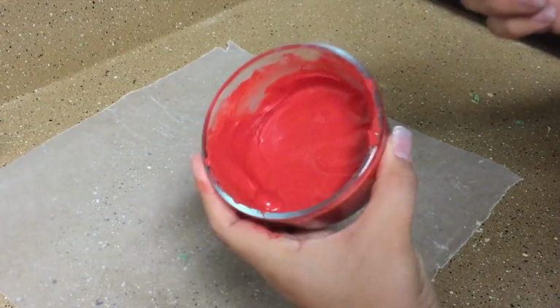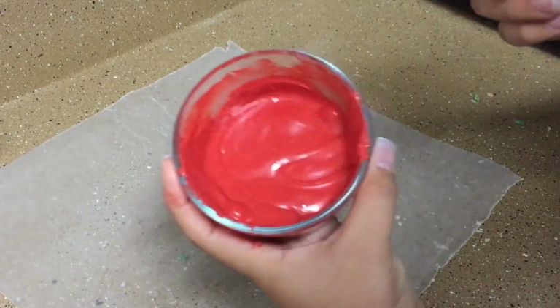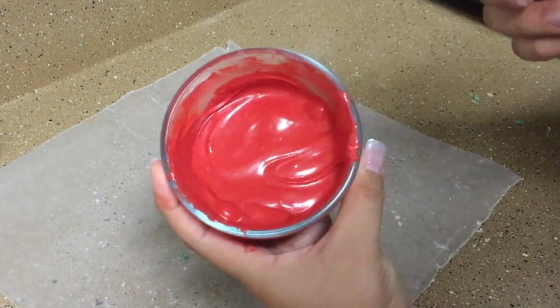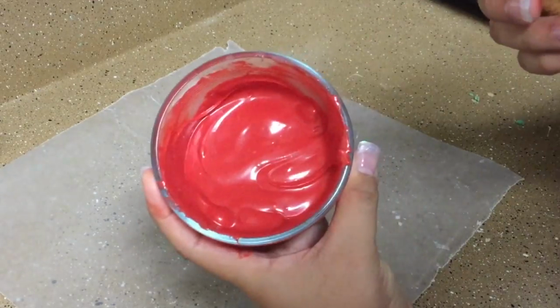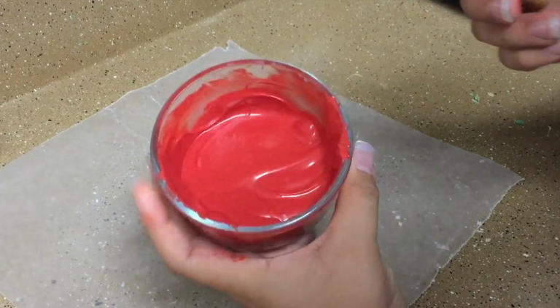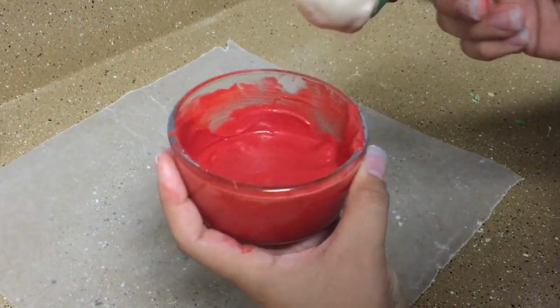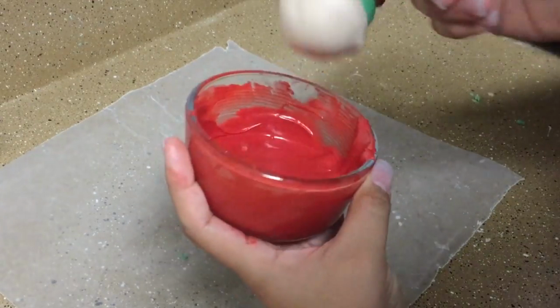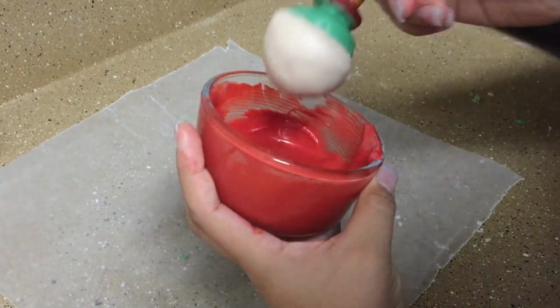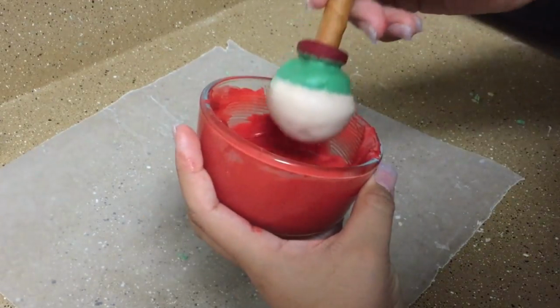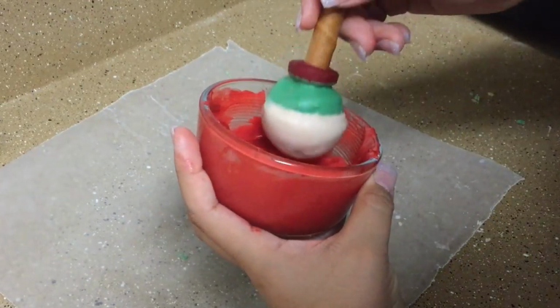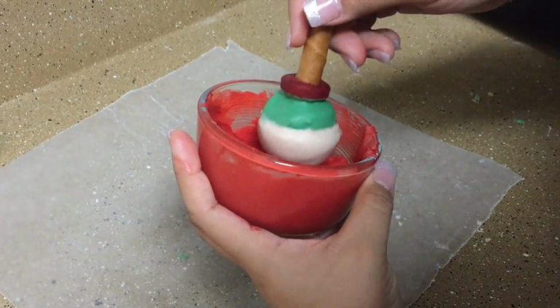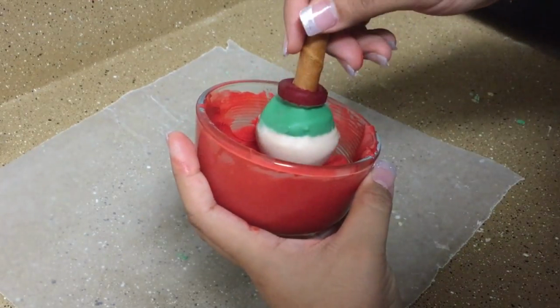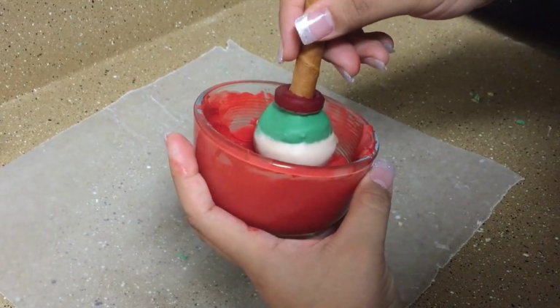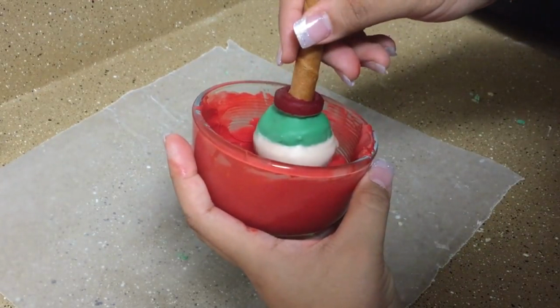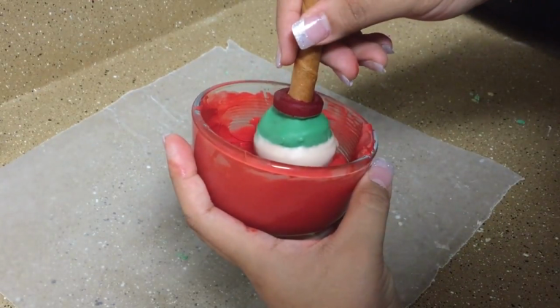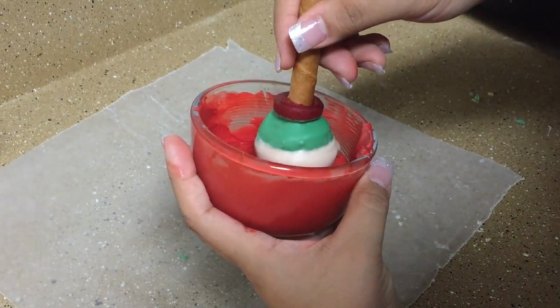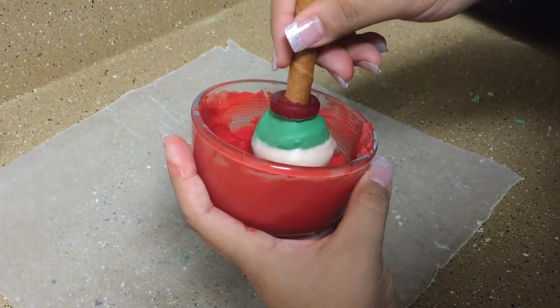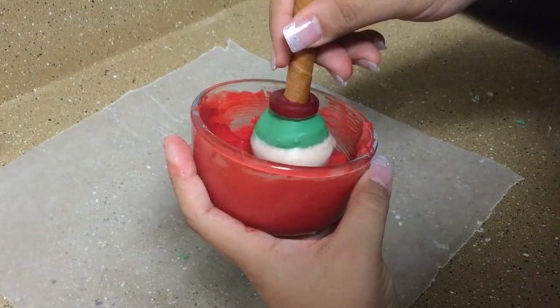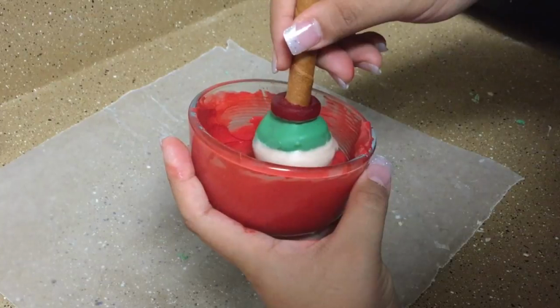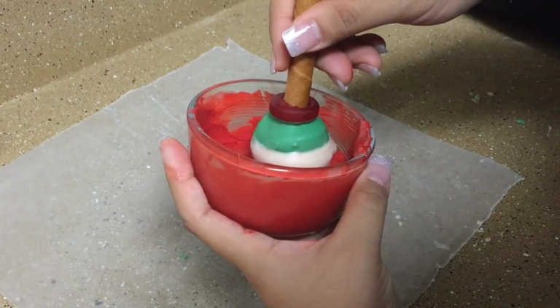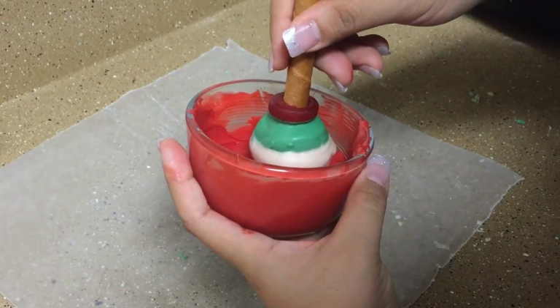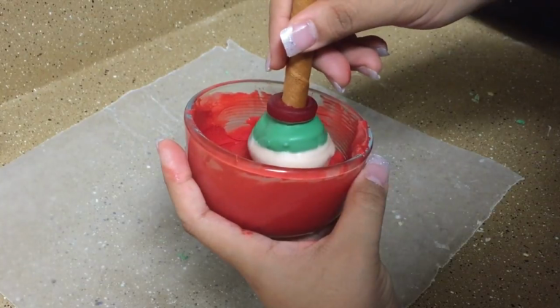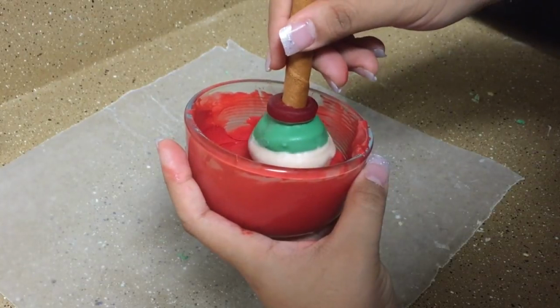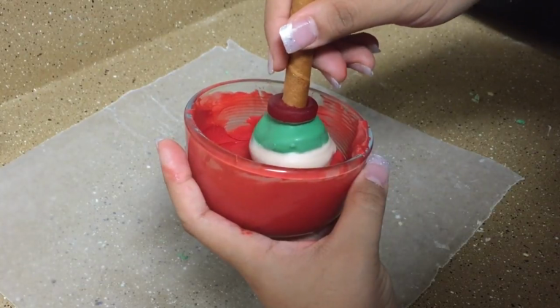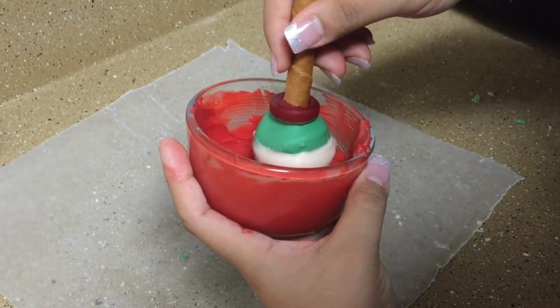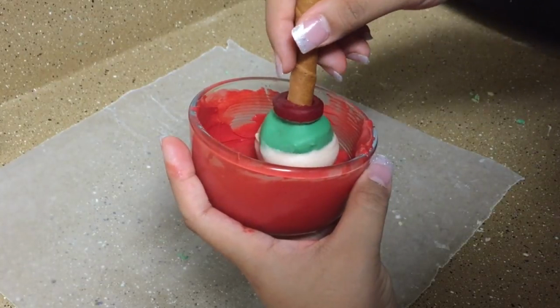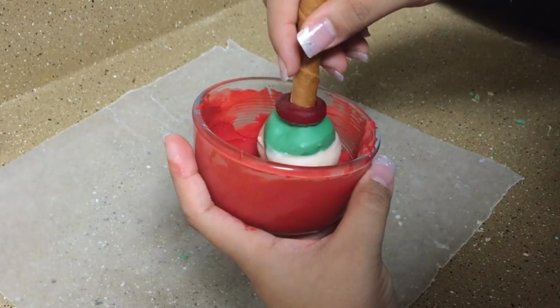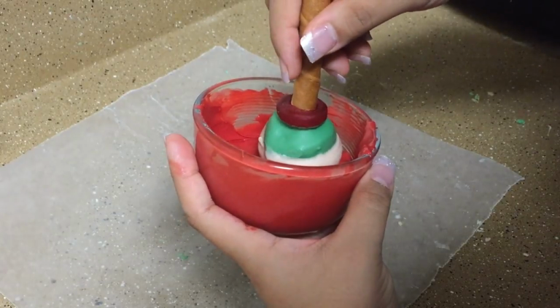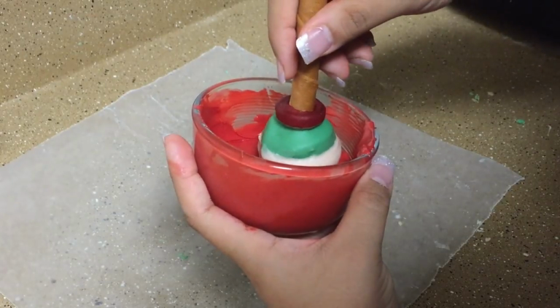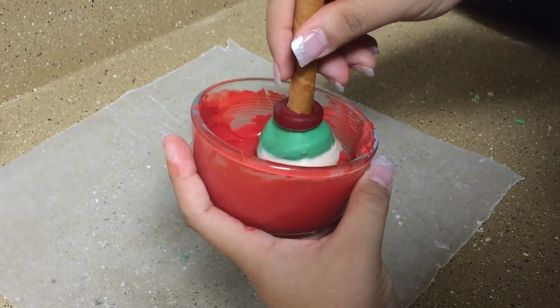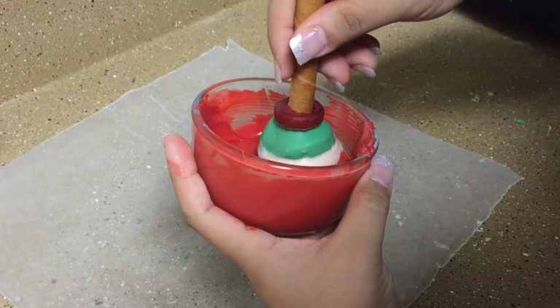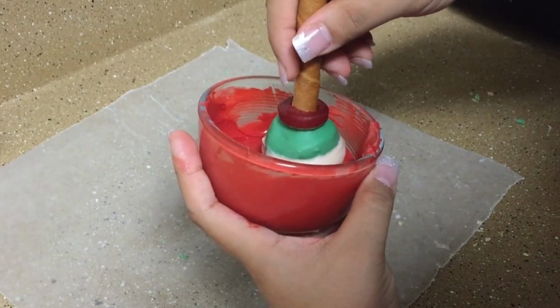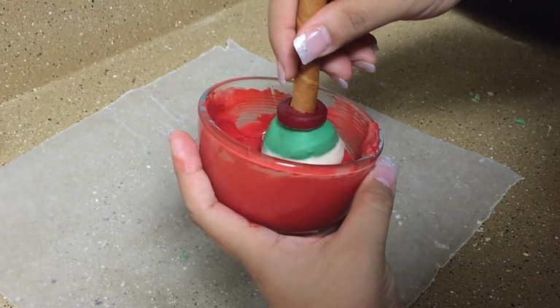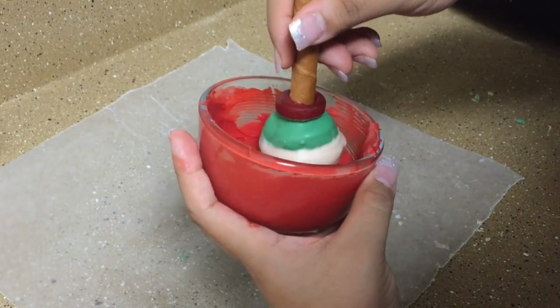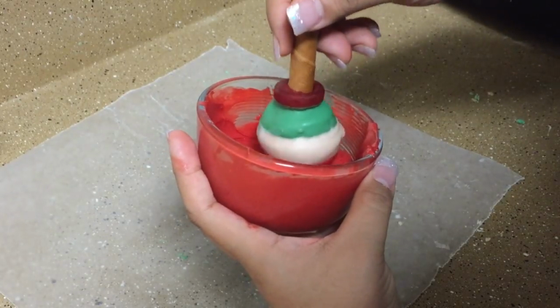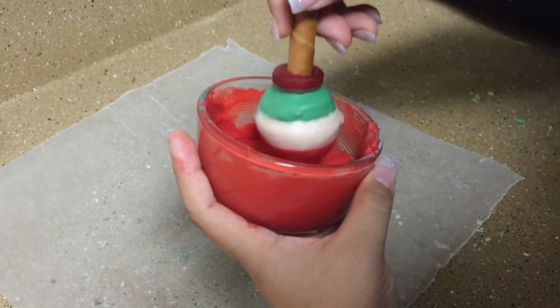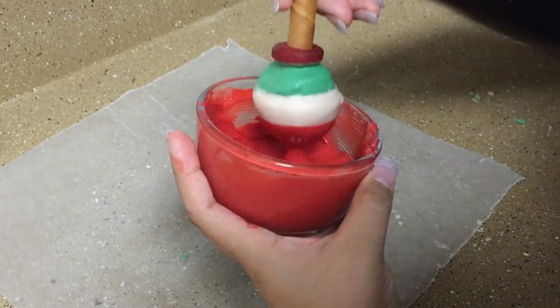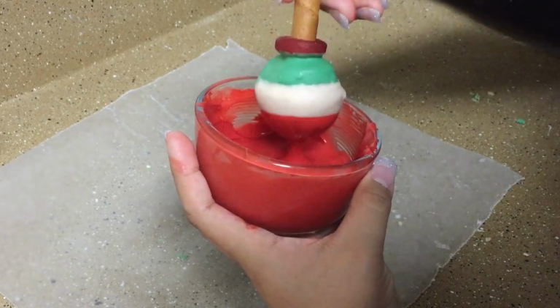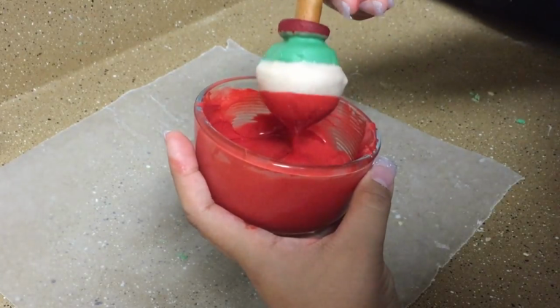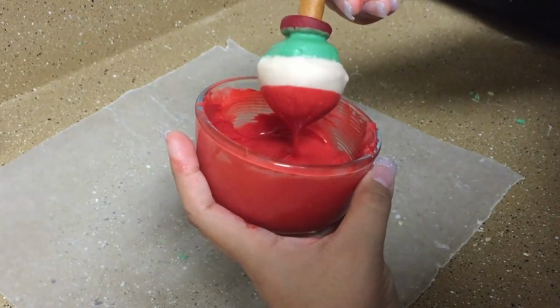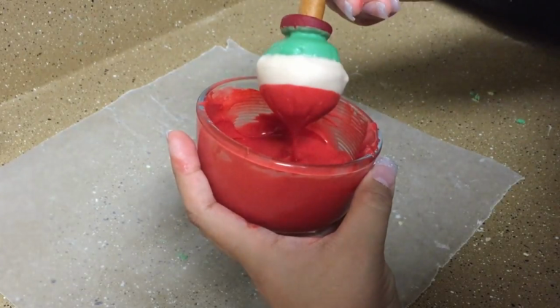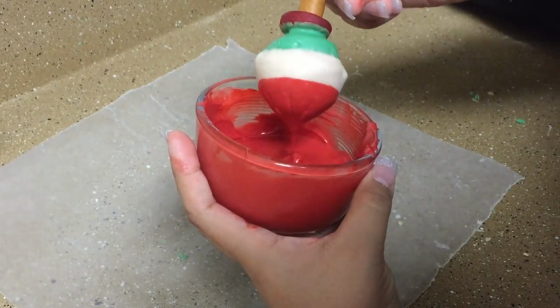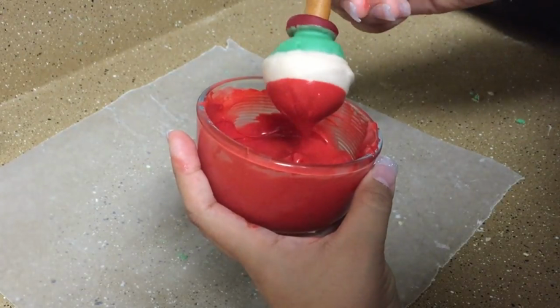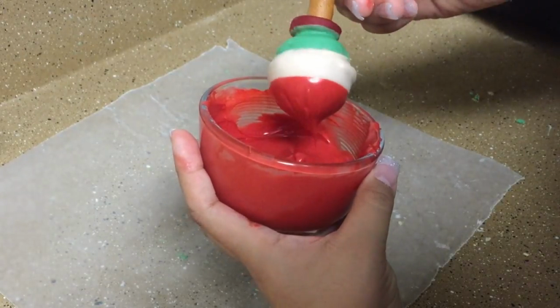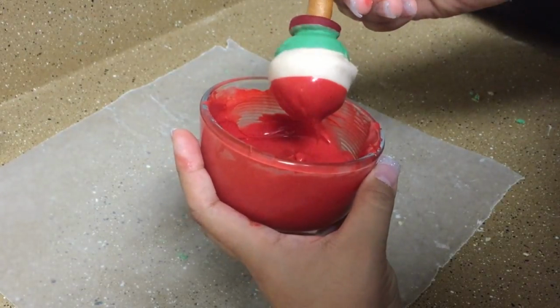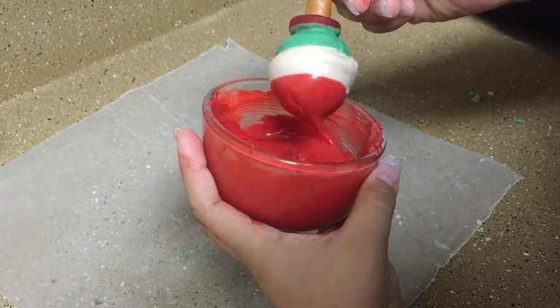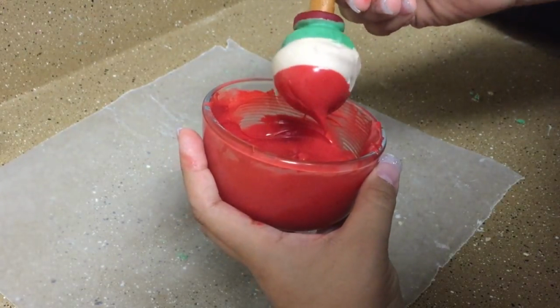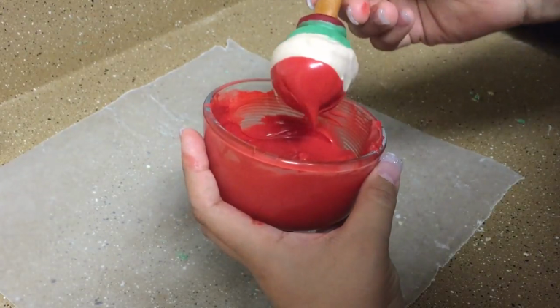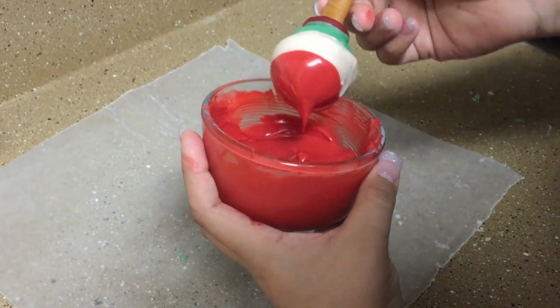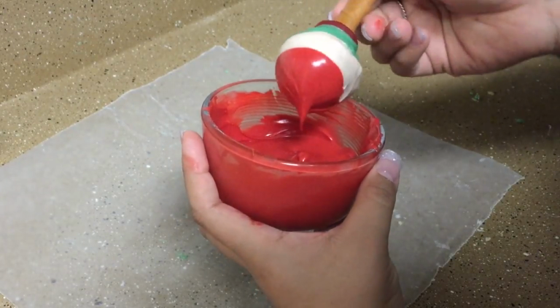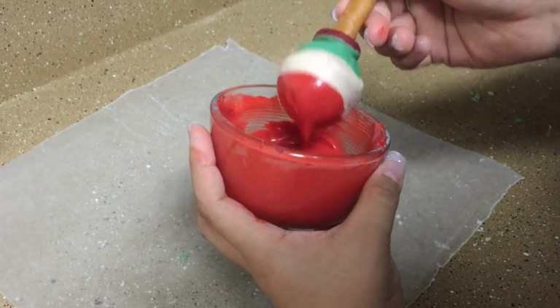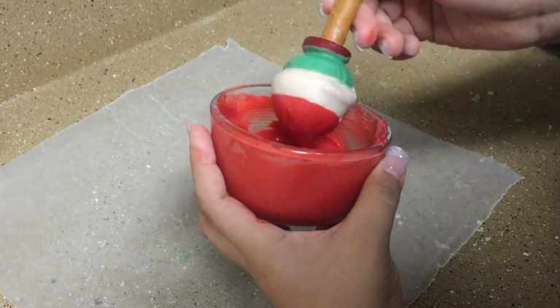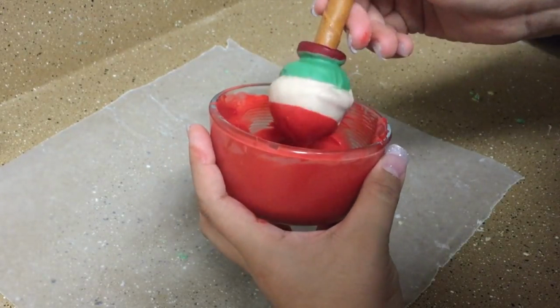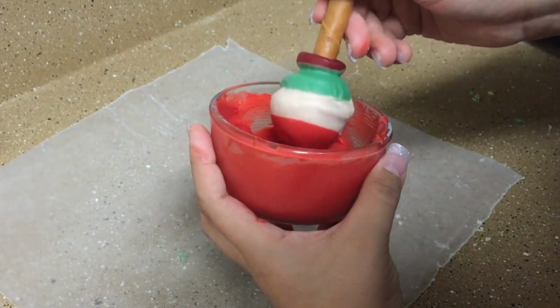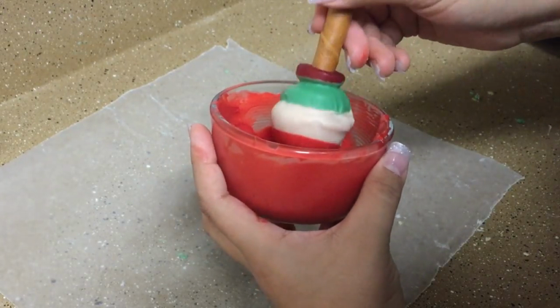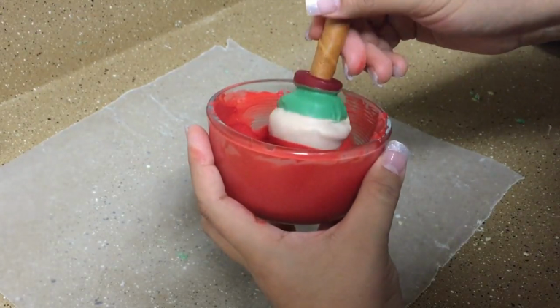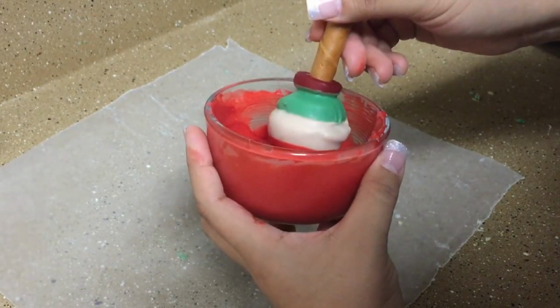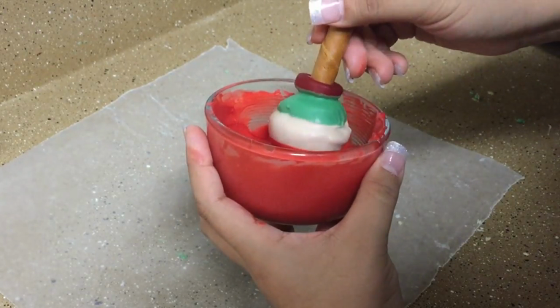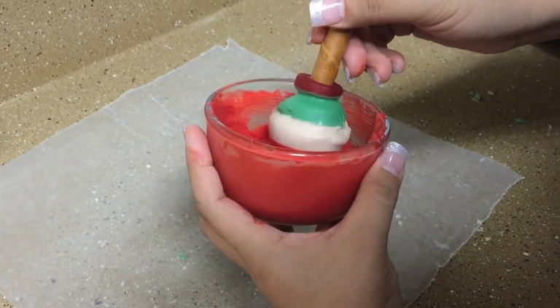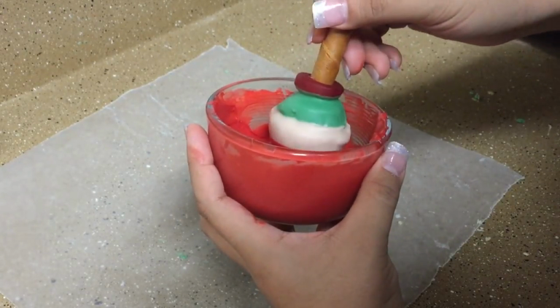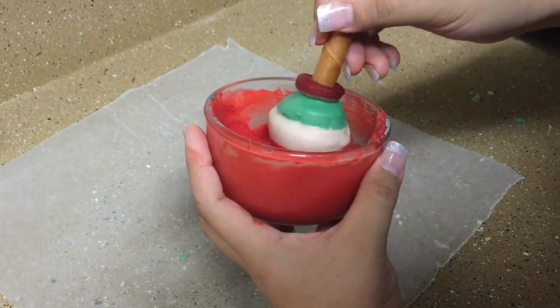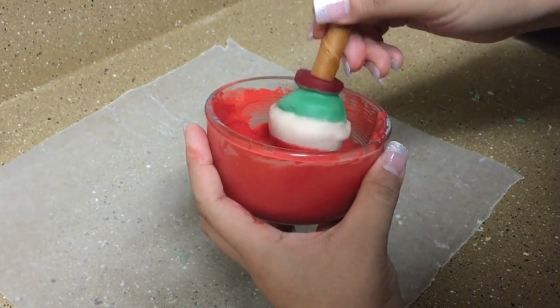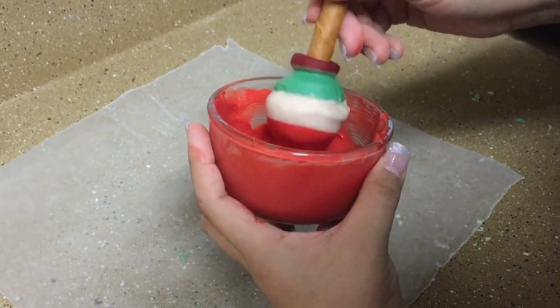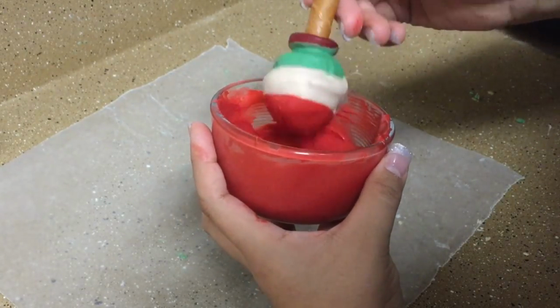Lastly, melt the red candy melts and dip the bottom third of the cookie bowl once again. Let them dry until they are completely set.